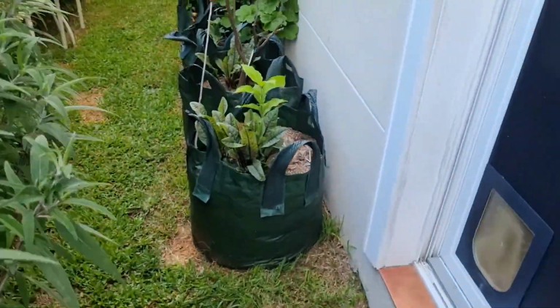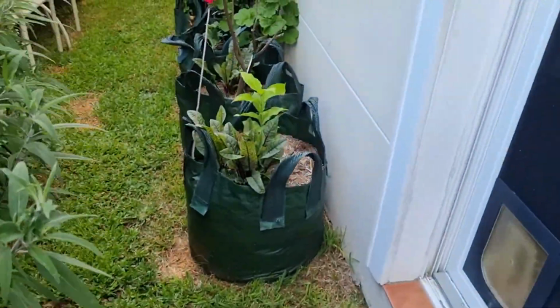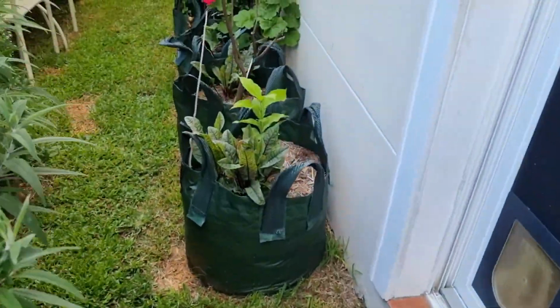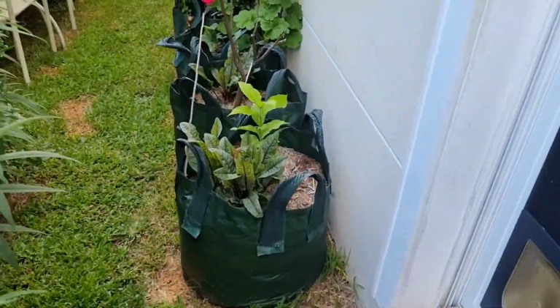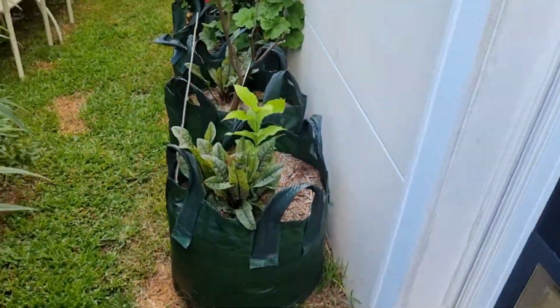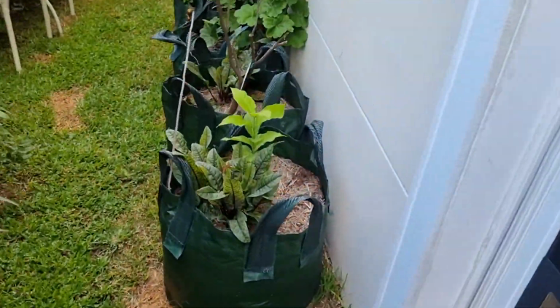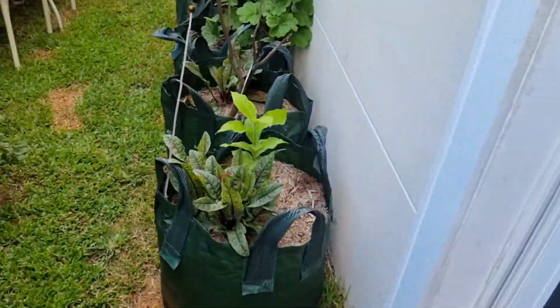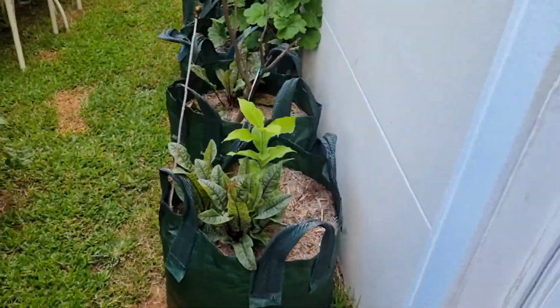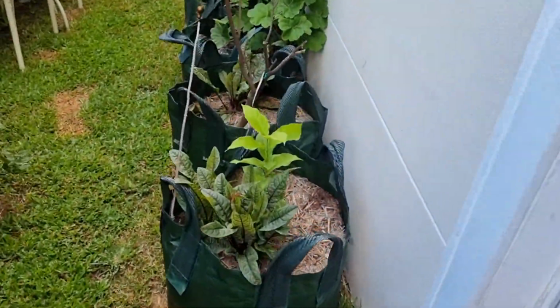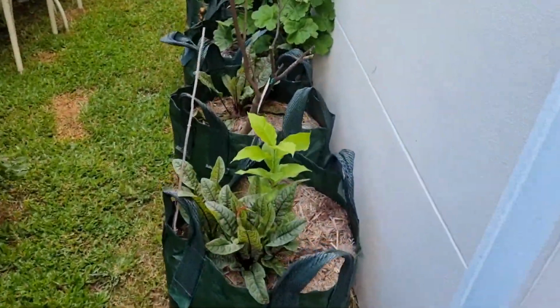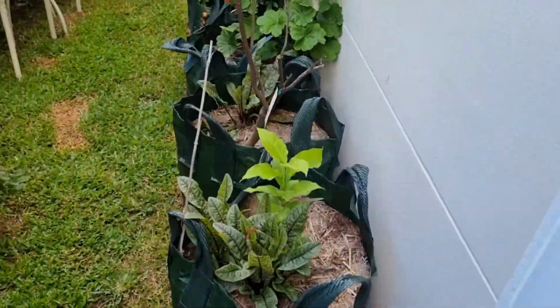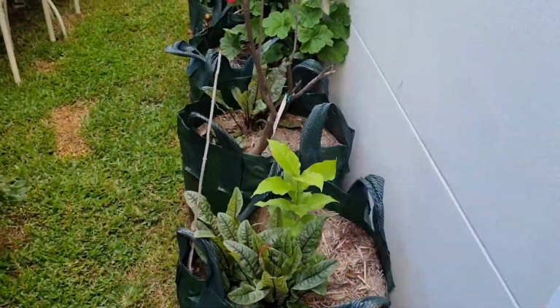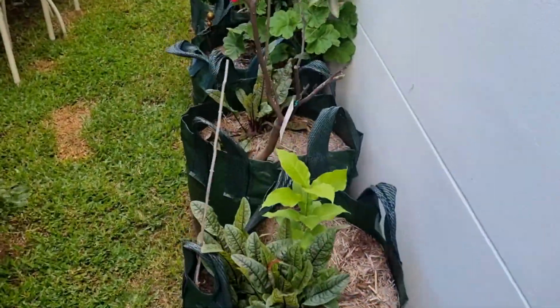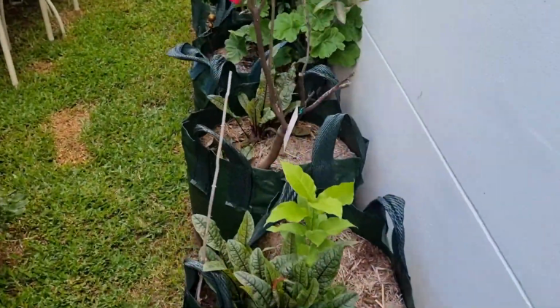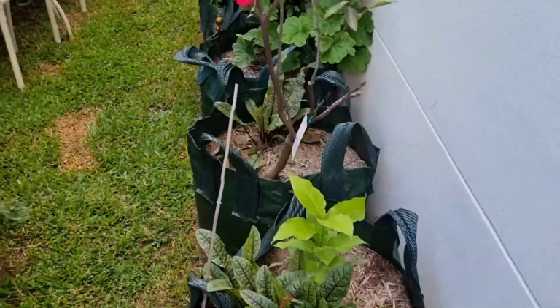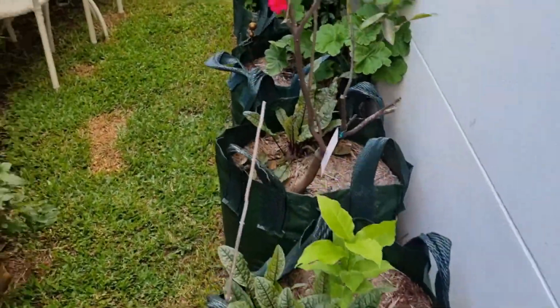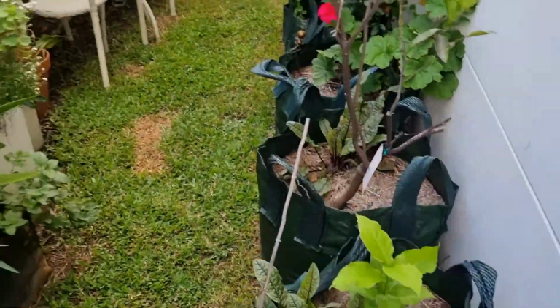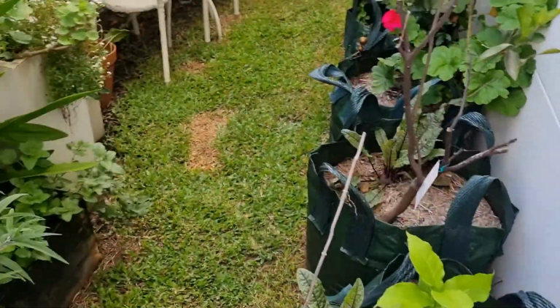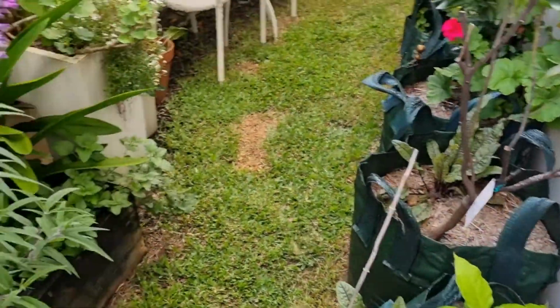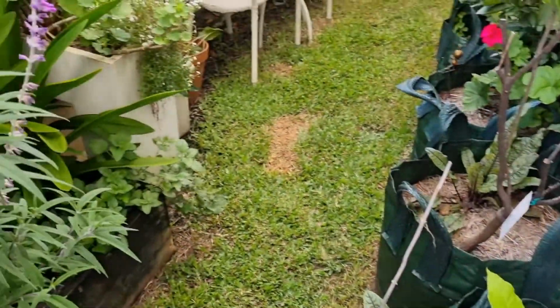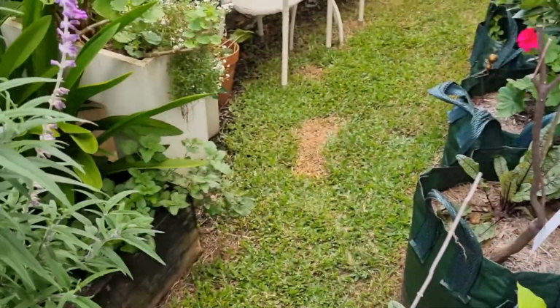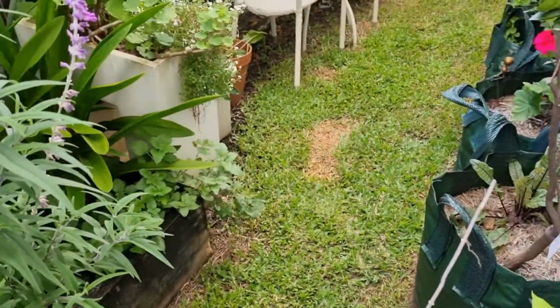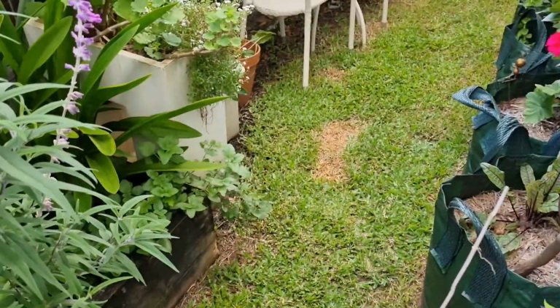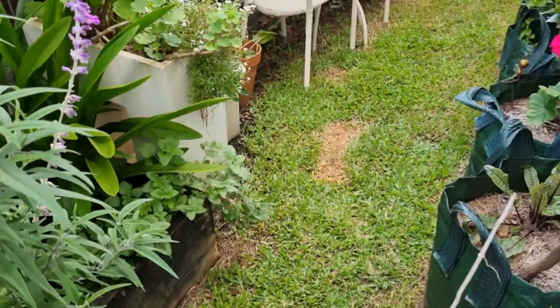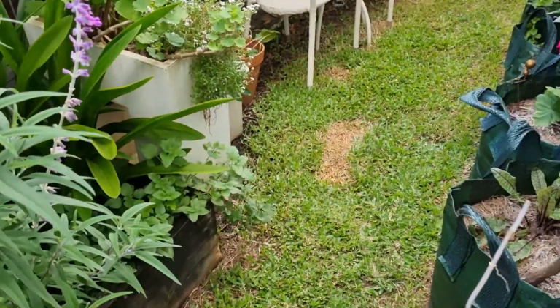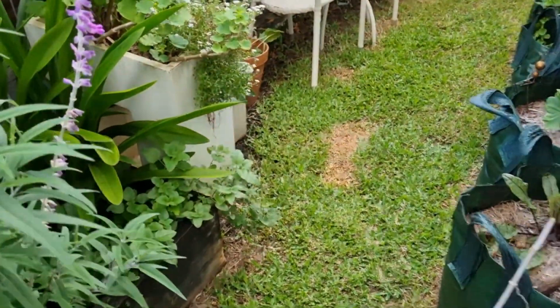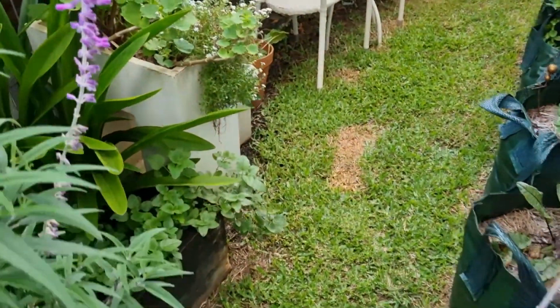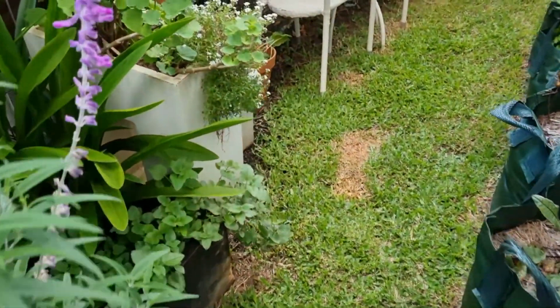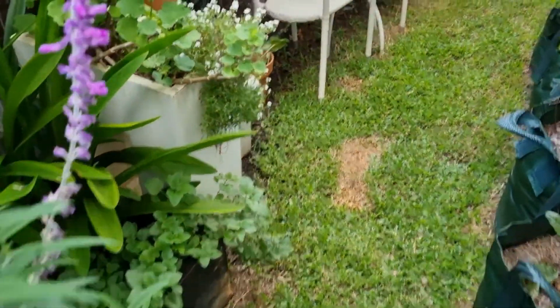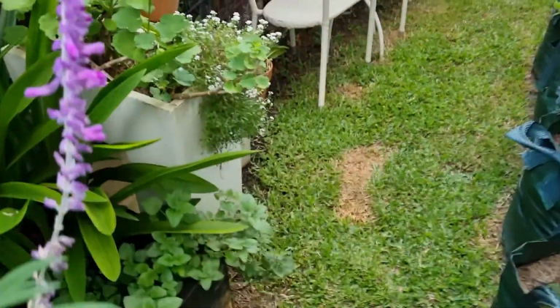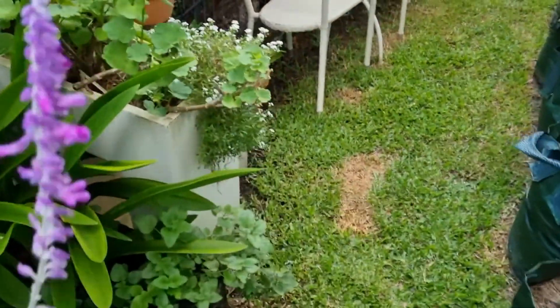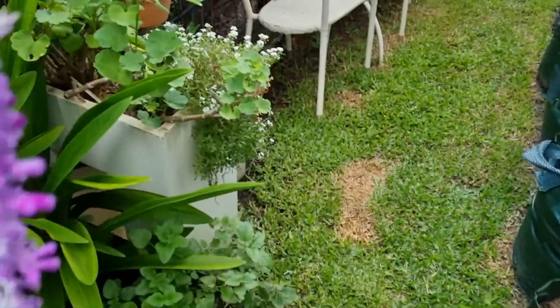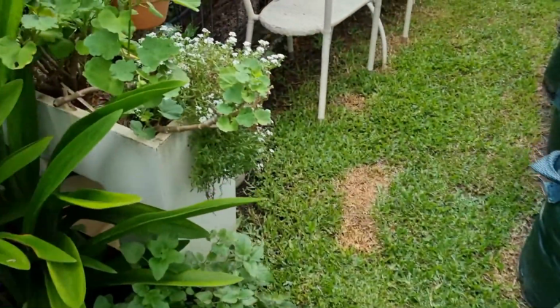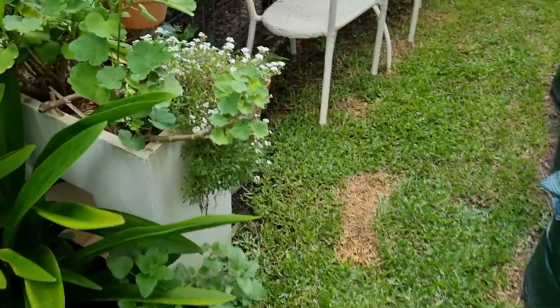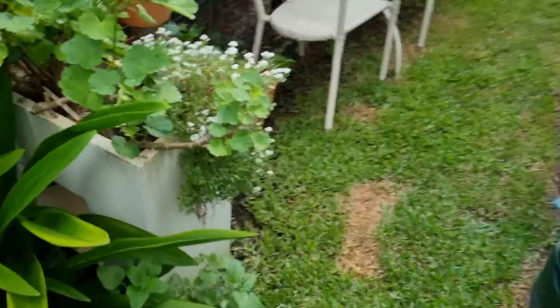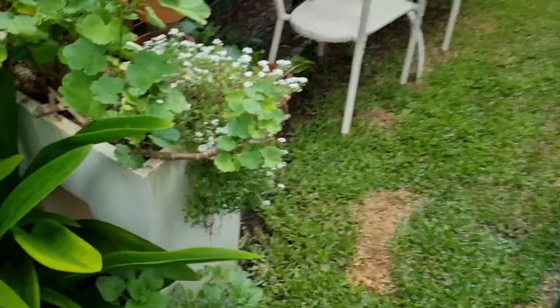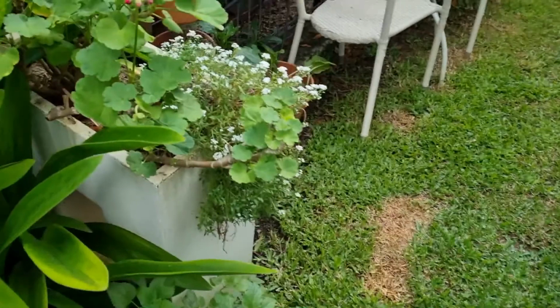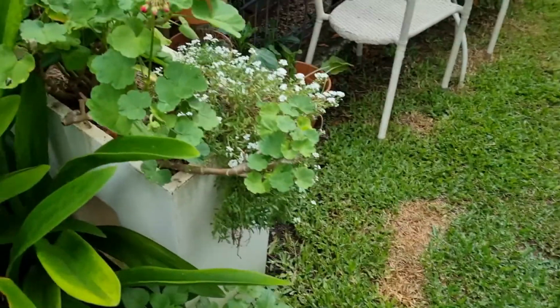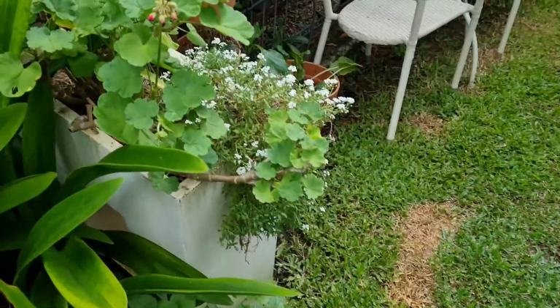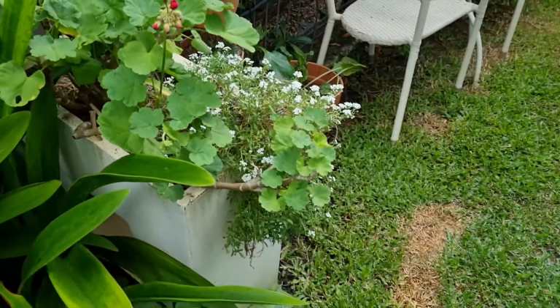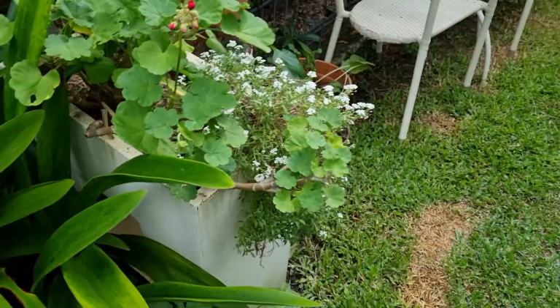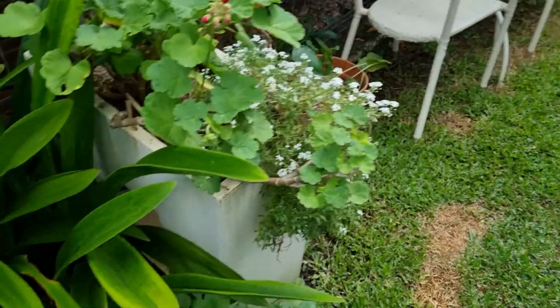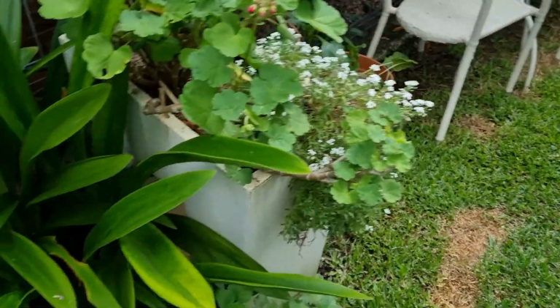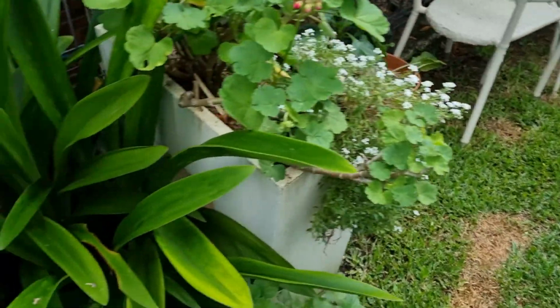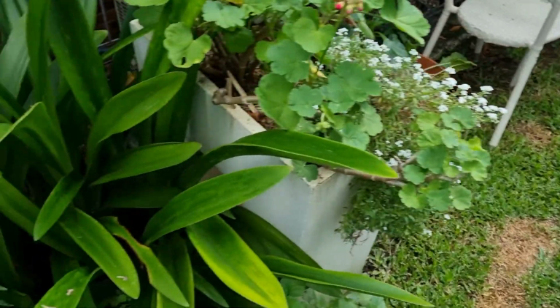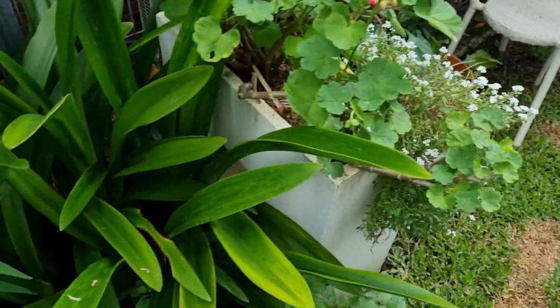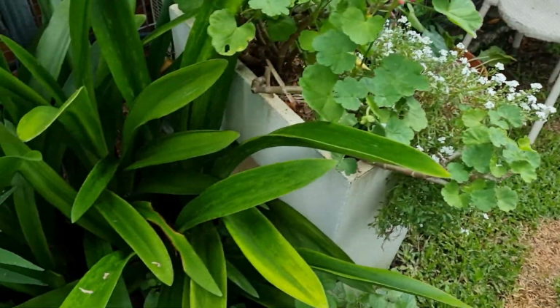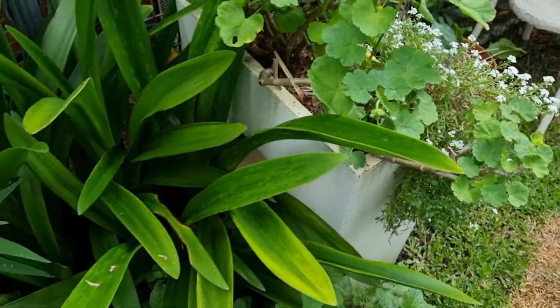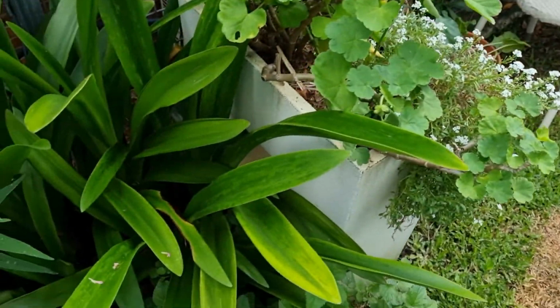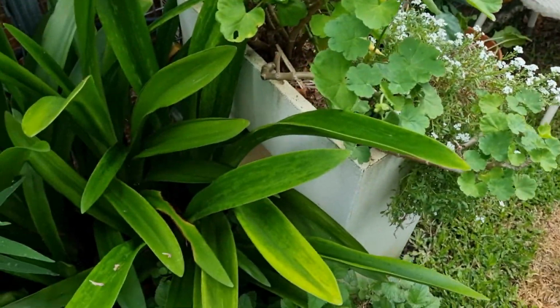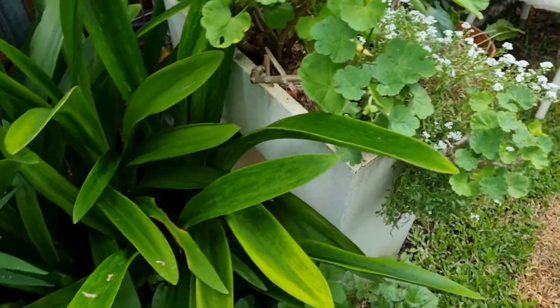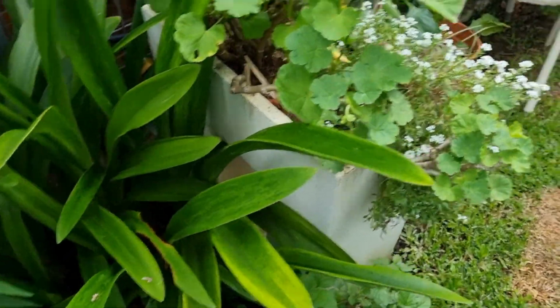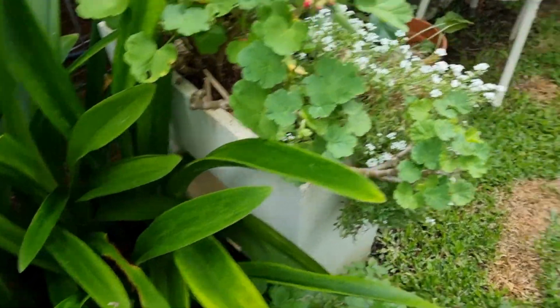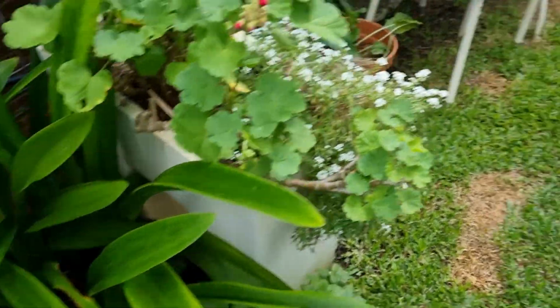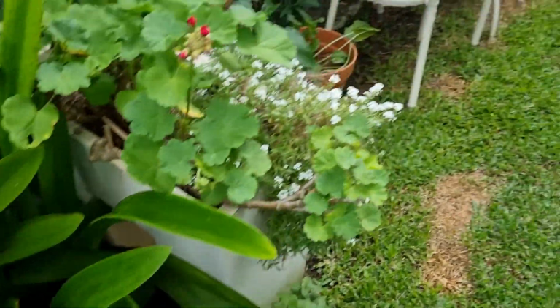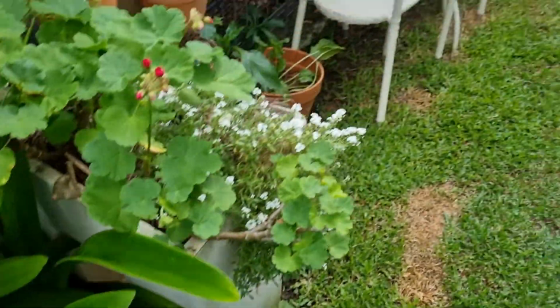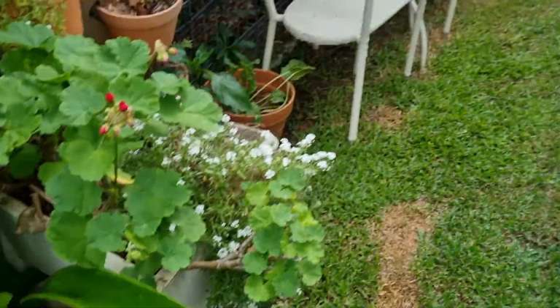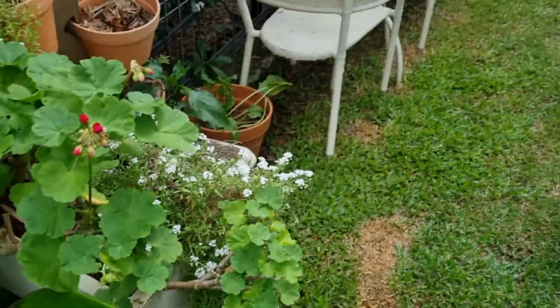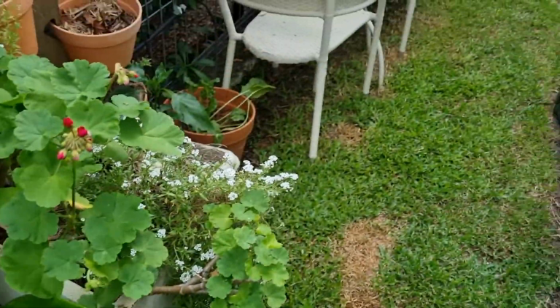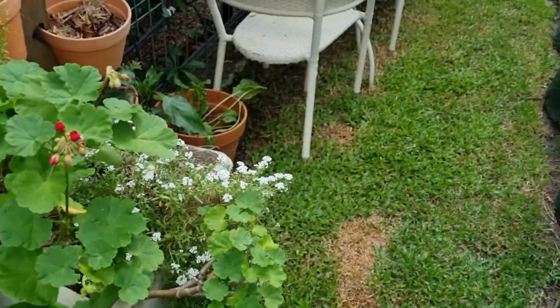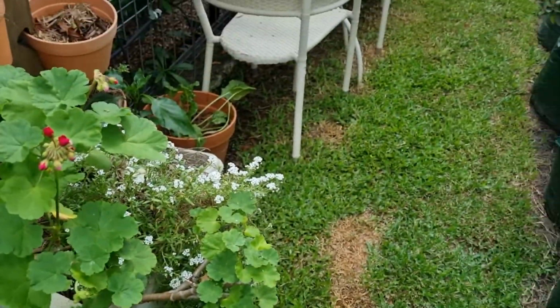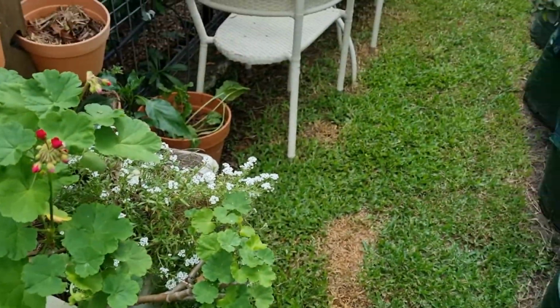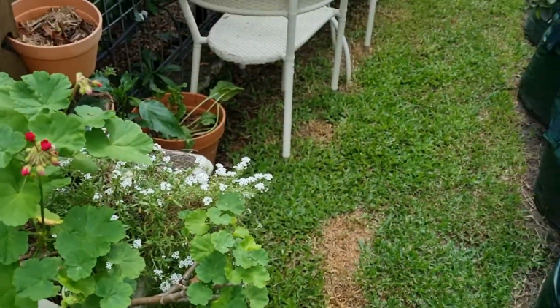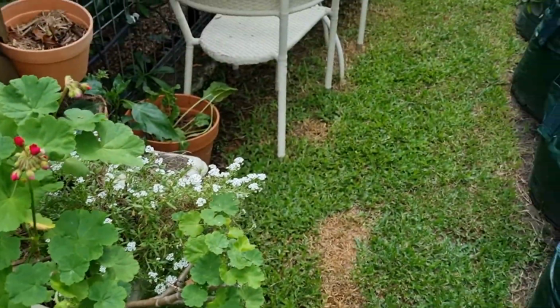What I'm suggesting to you is: start with herbs, because they're easy. You can grow them in a pot — you don't have to have a lot of room to grow a herb.